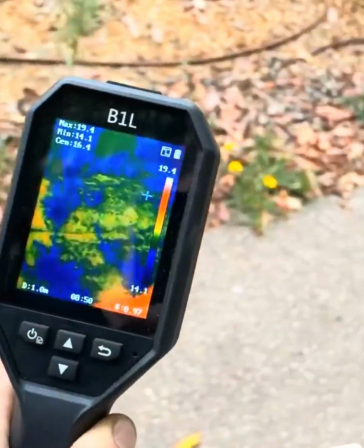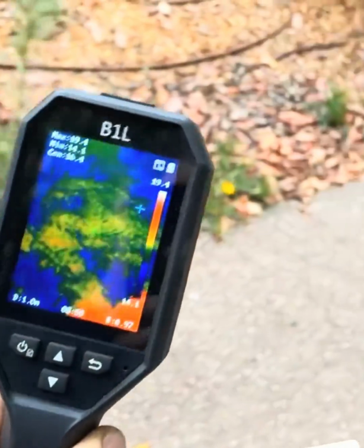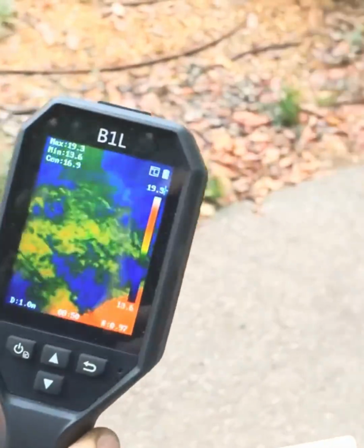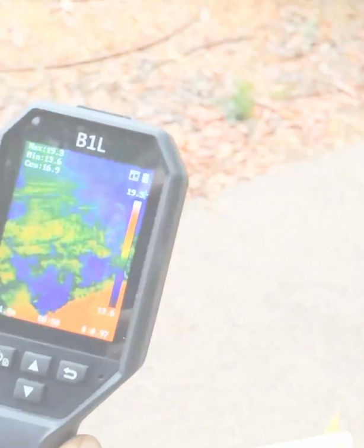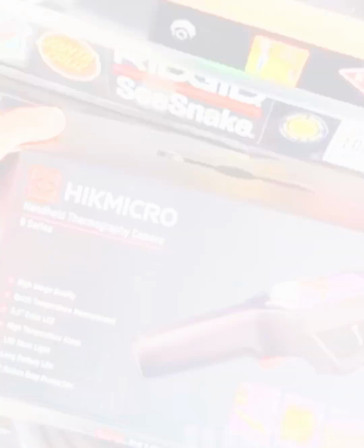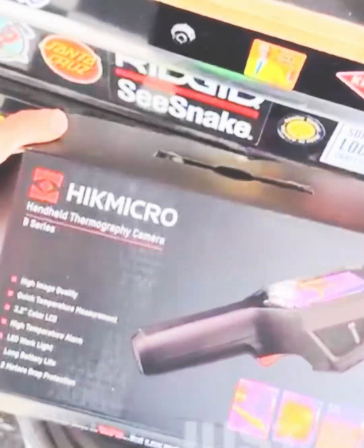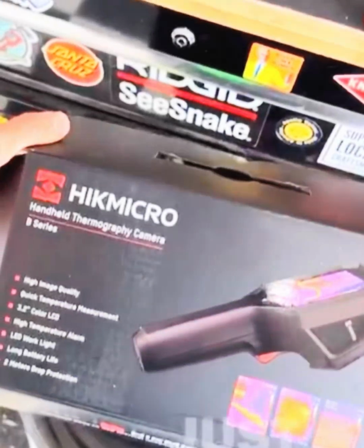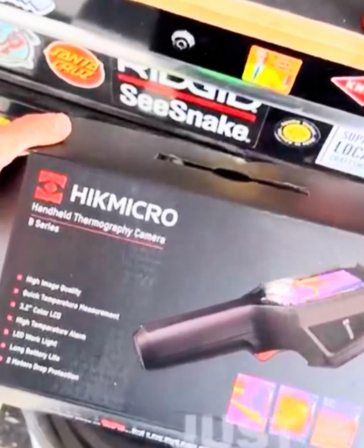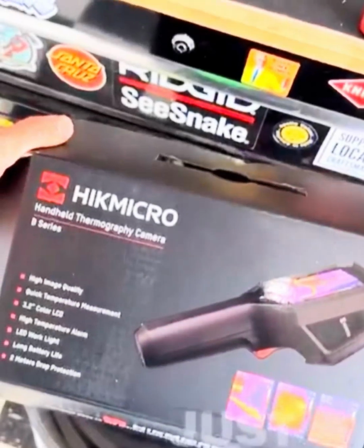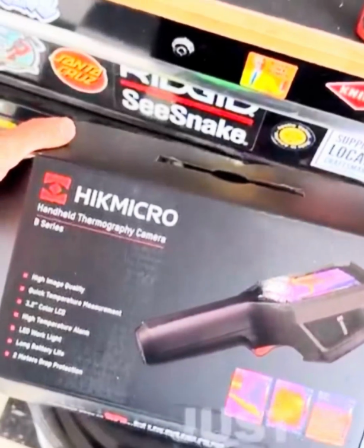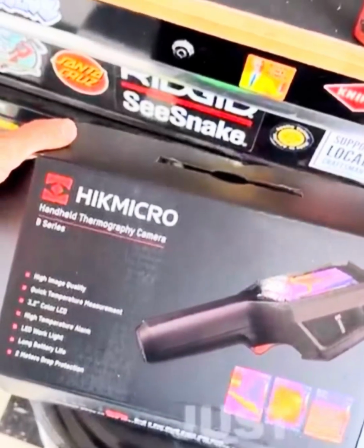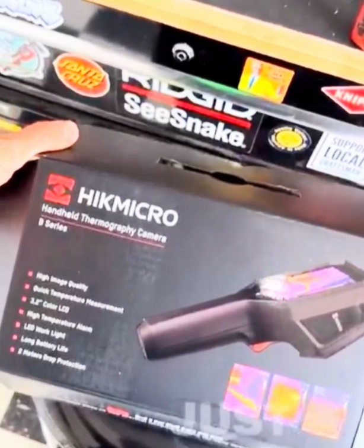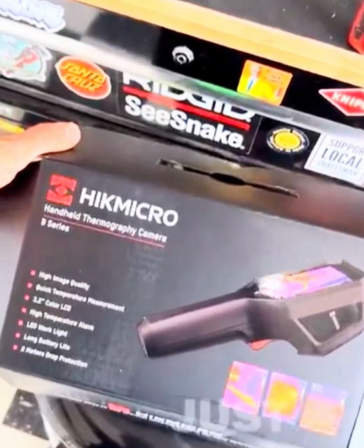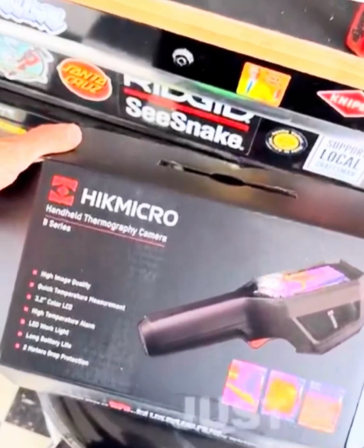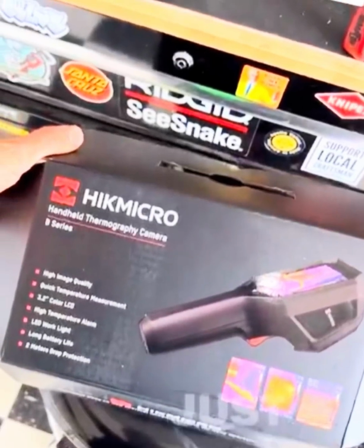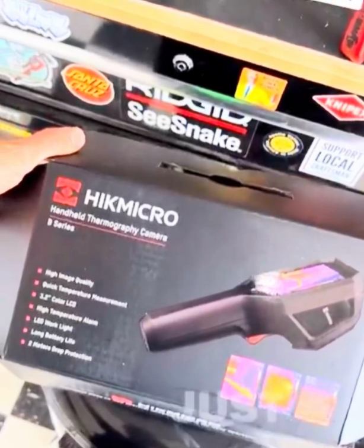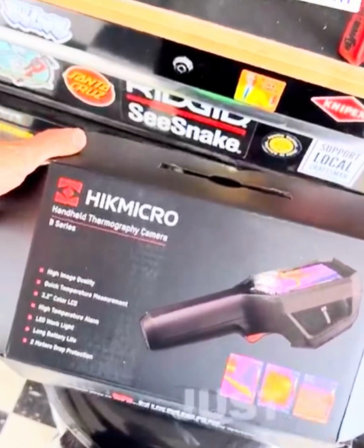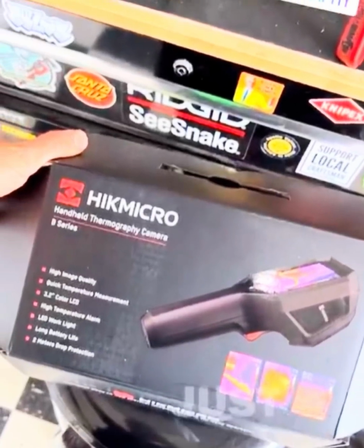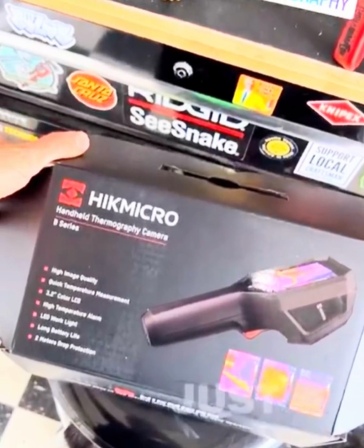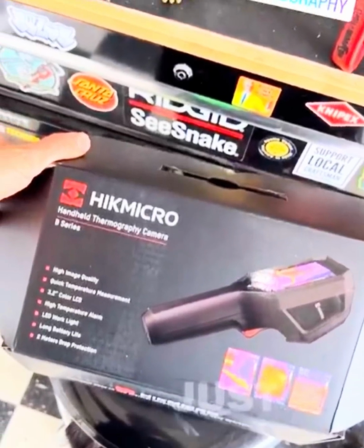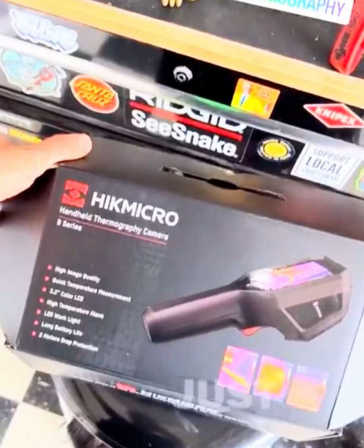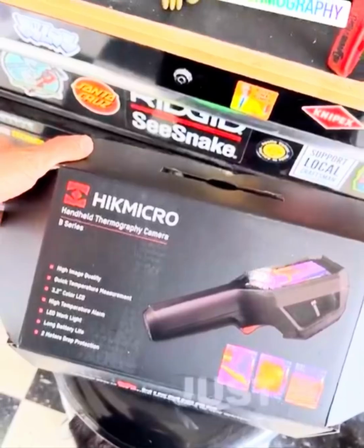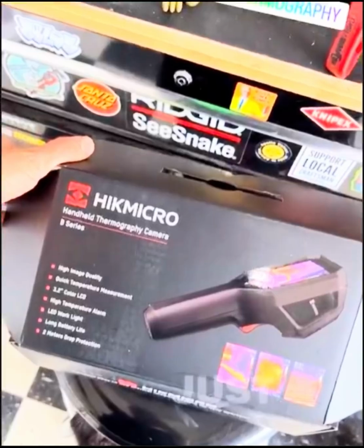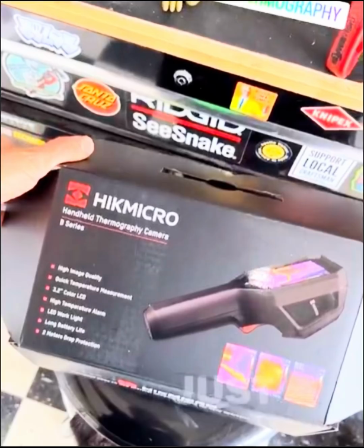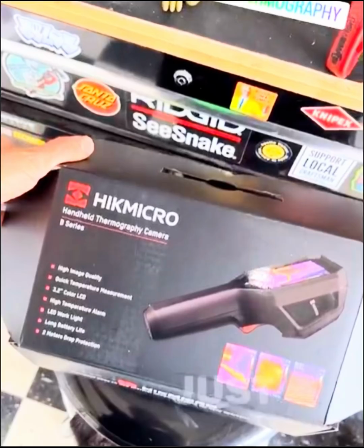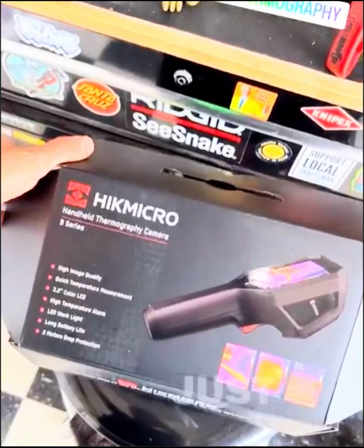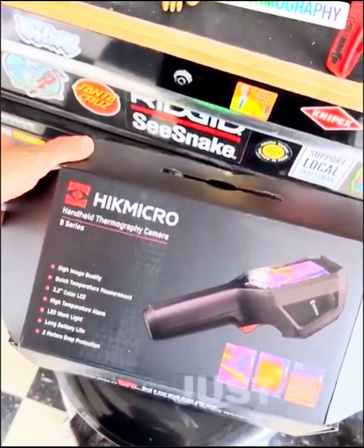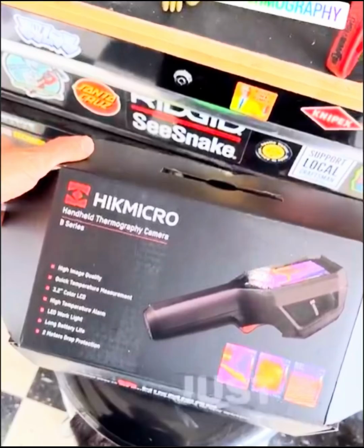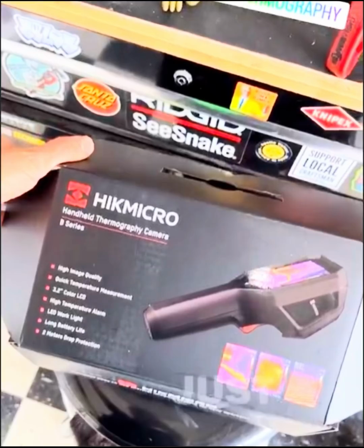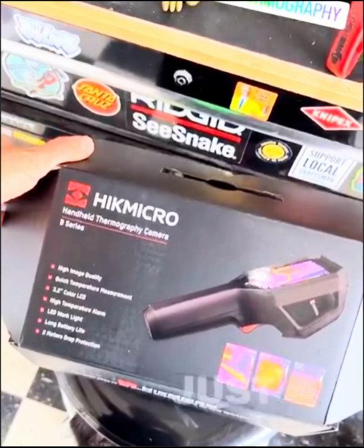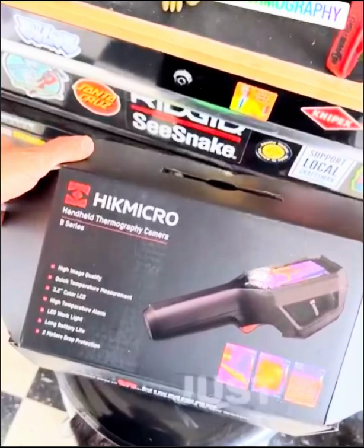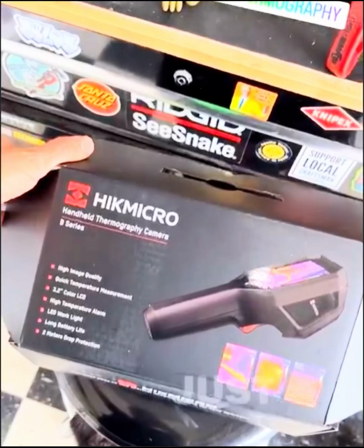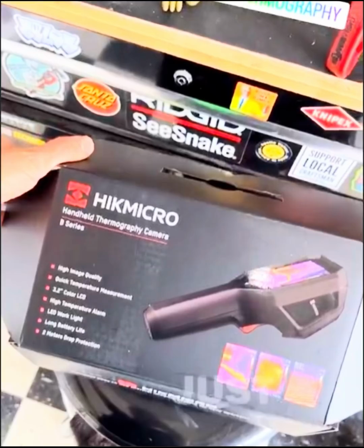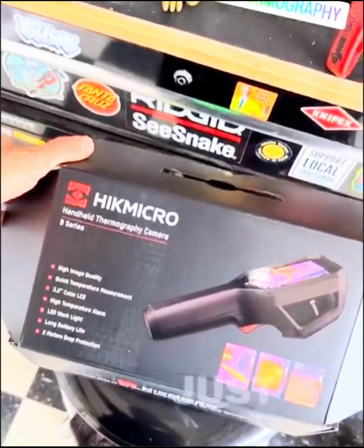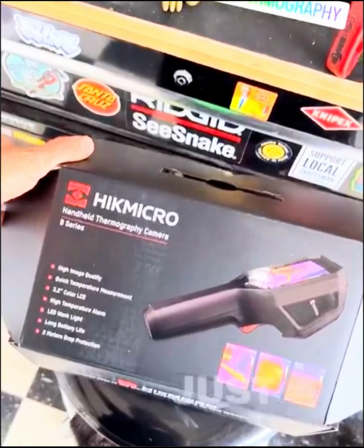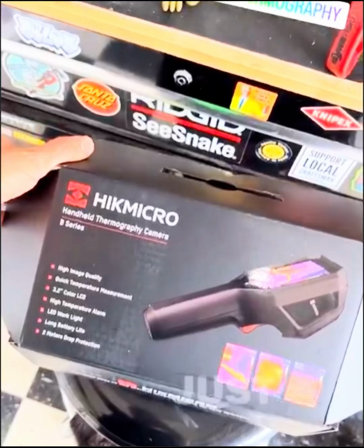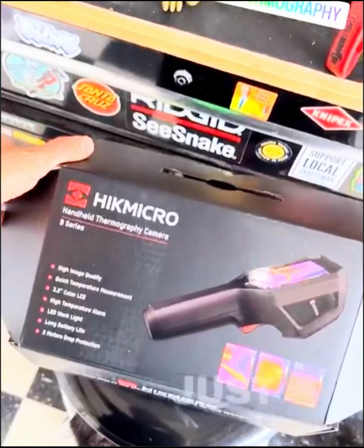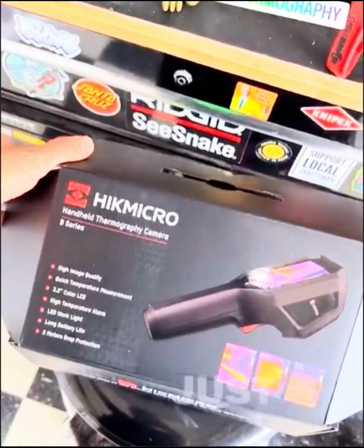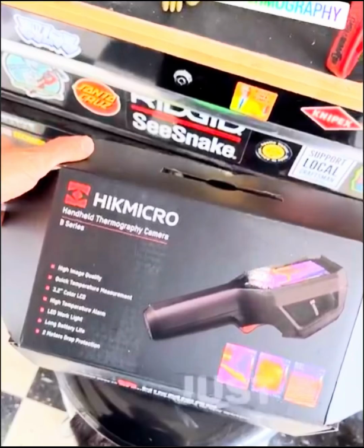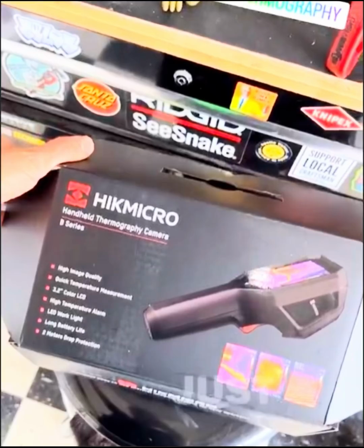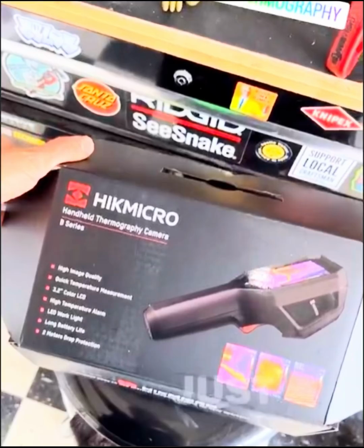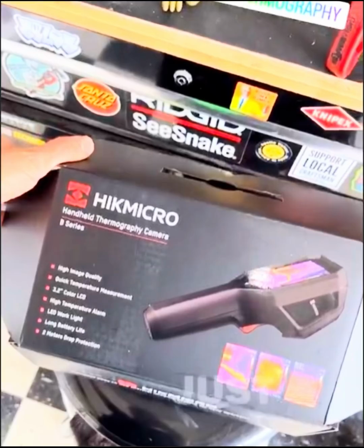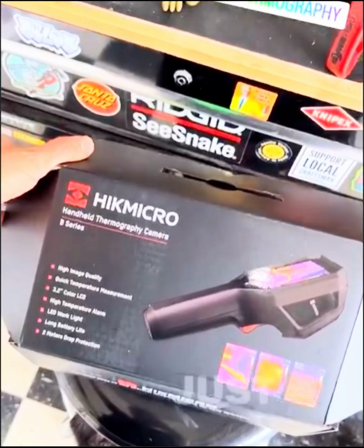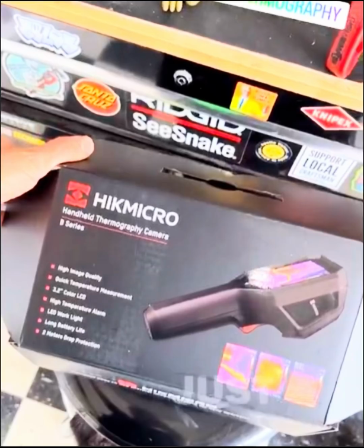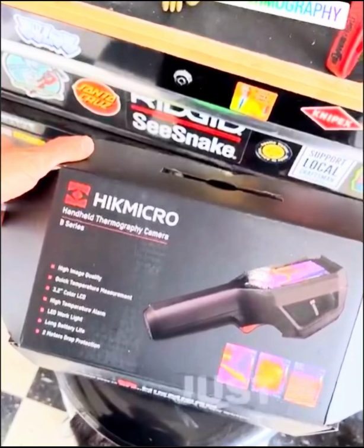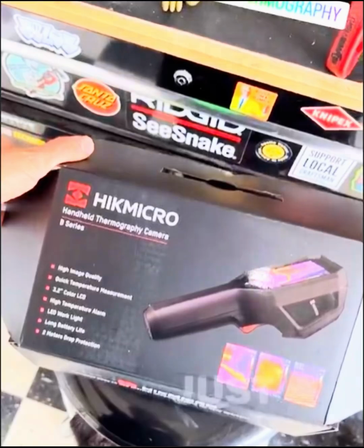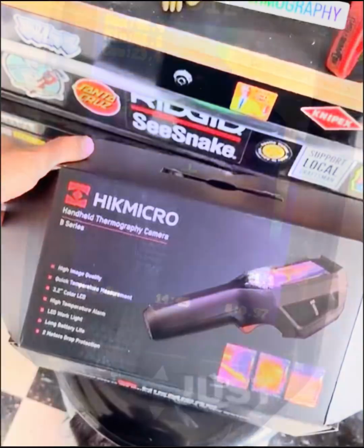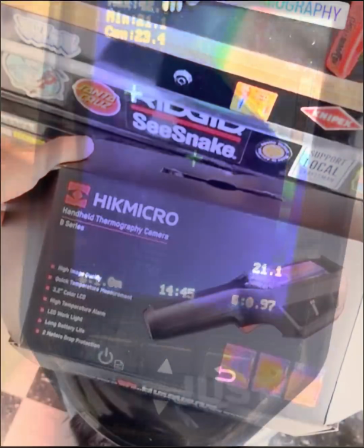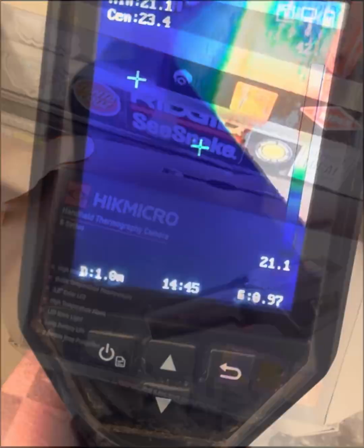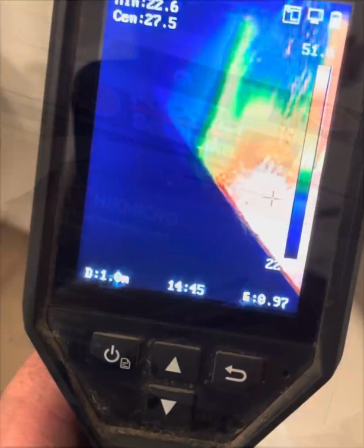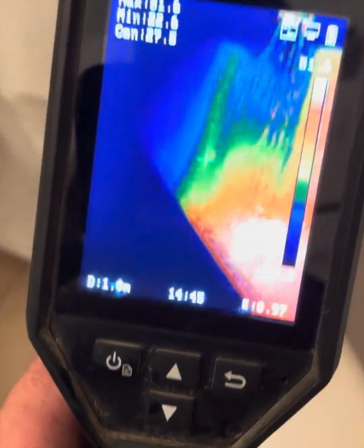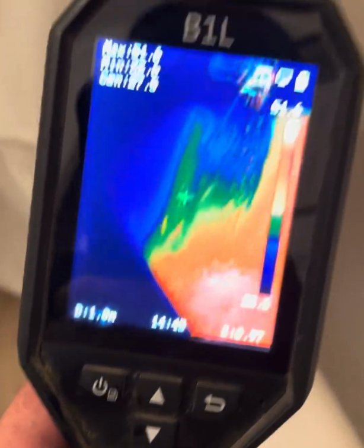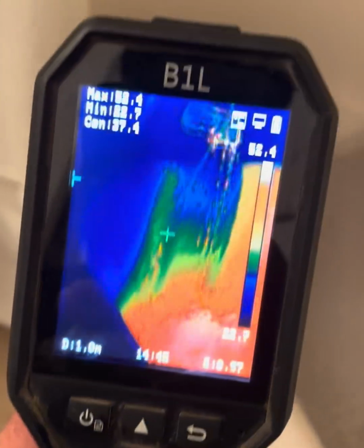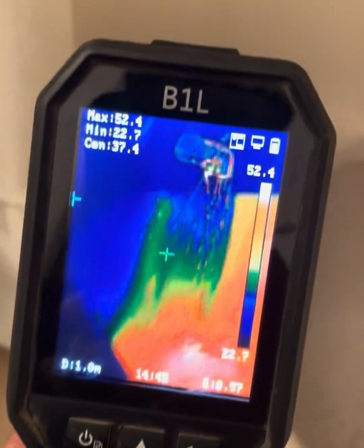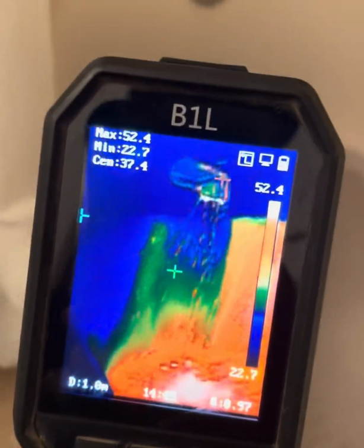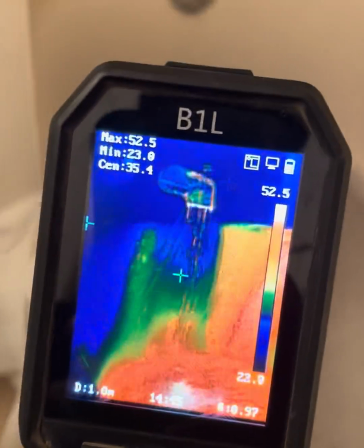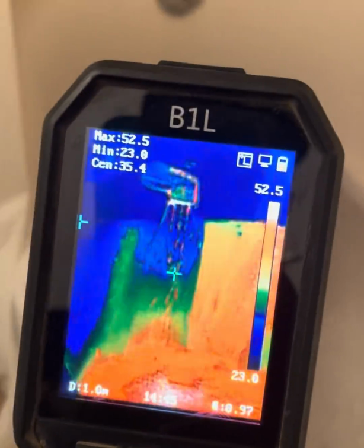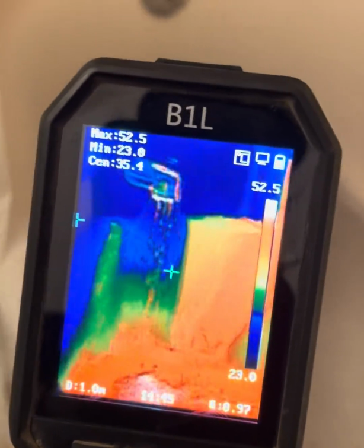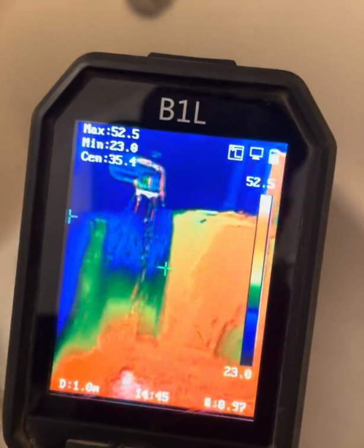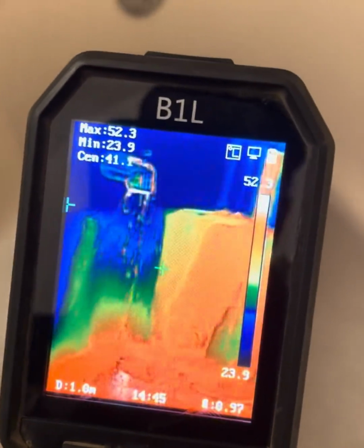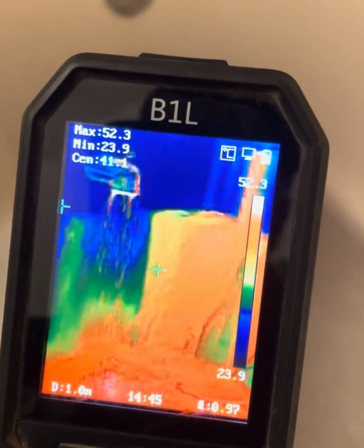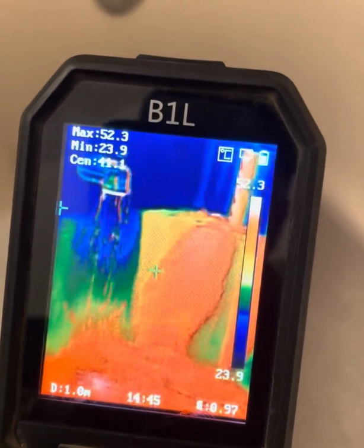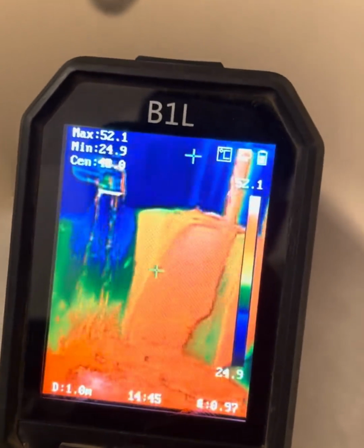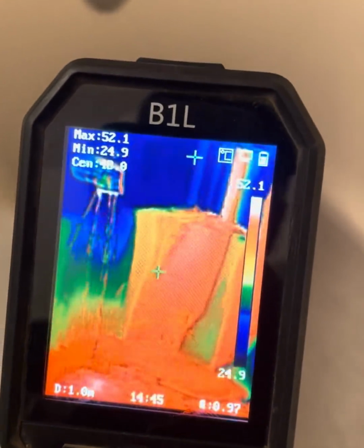Today we're looking at the HIC micro B1L, a budget-friendly thermal camera that's great for HVAC, electrical, and general diagnostics.